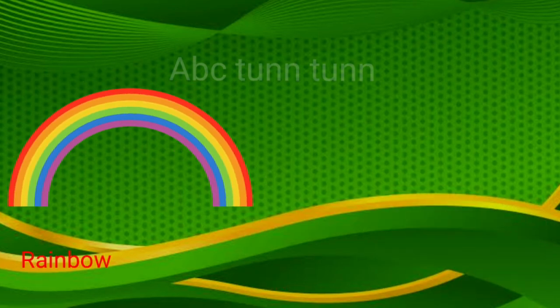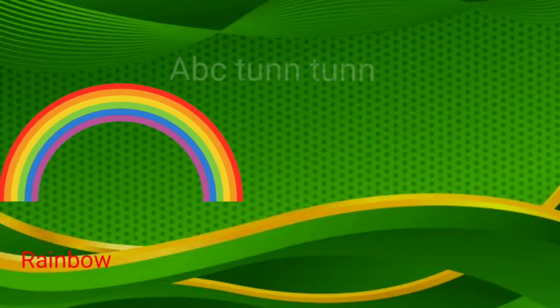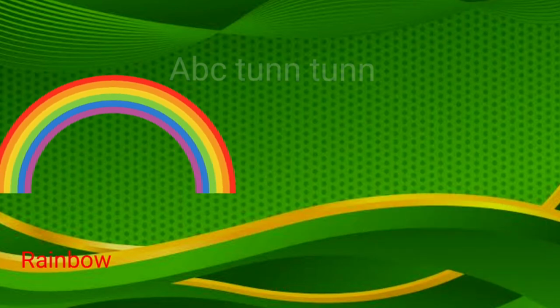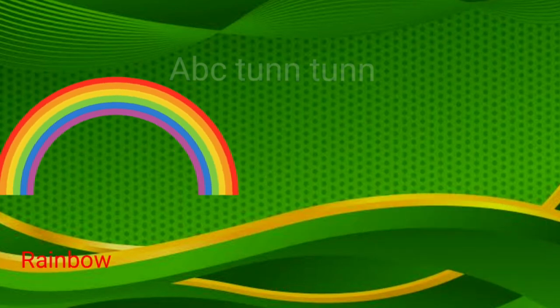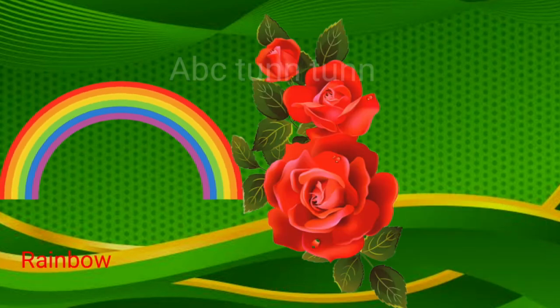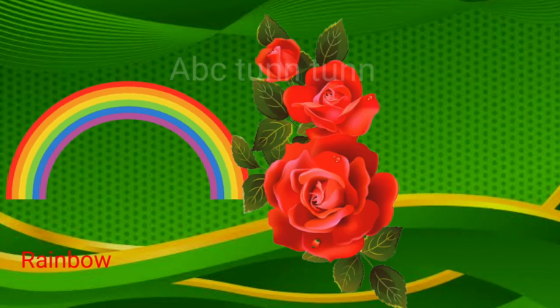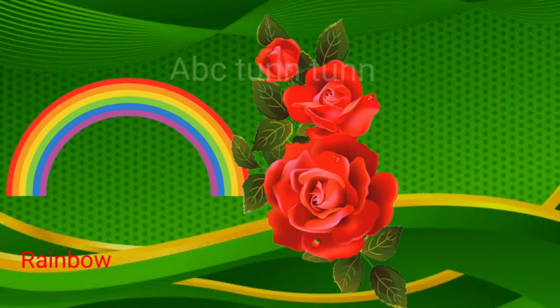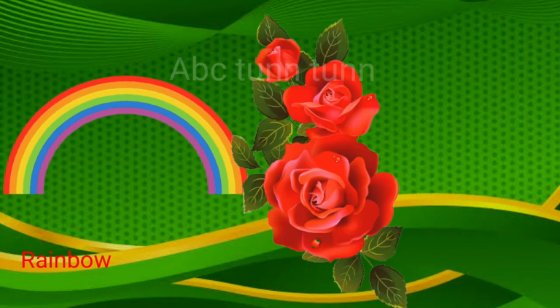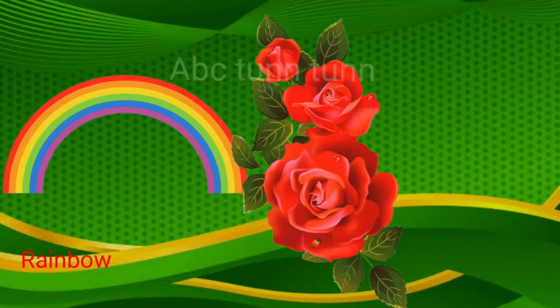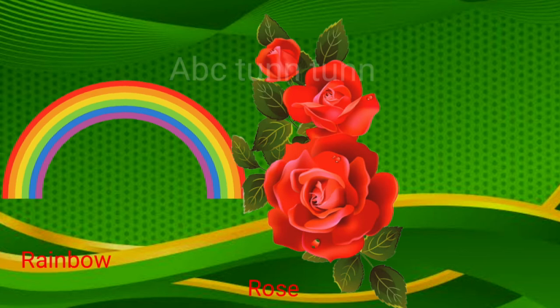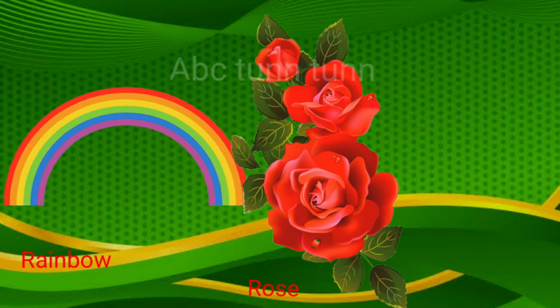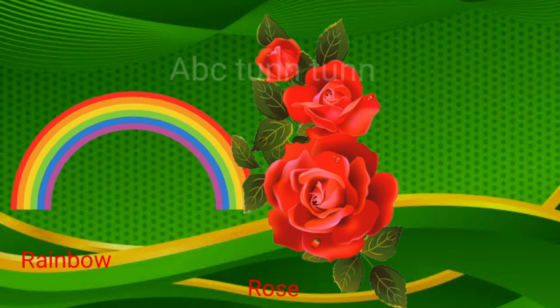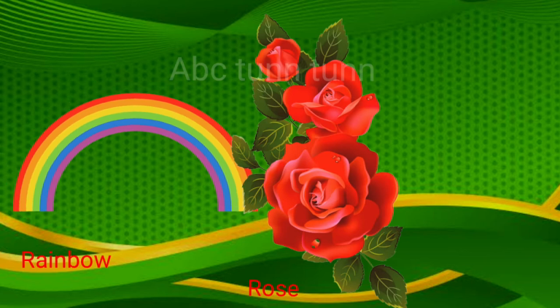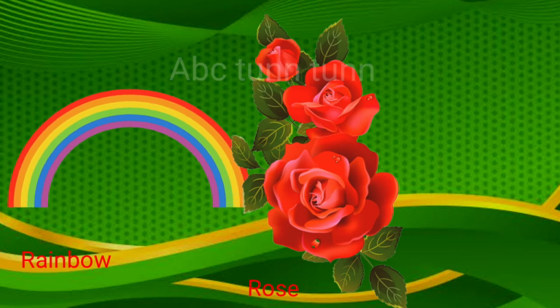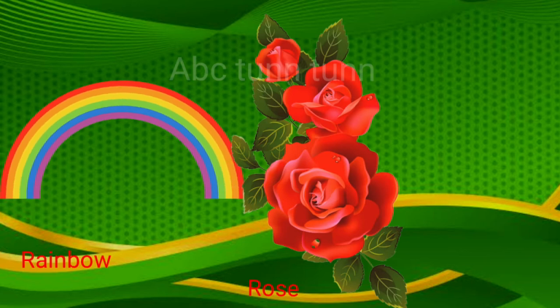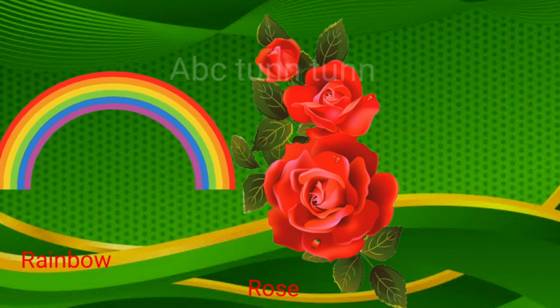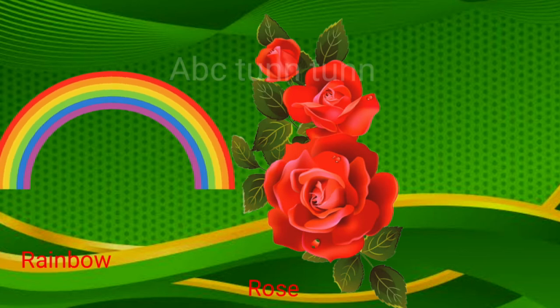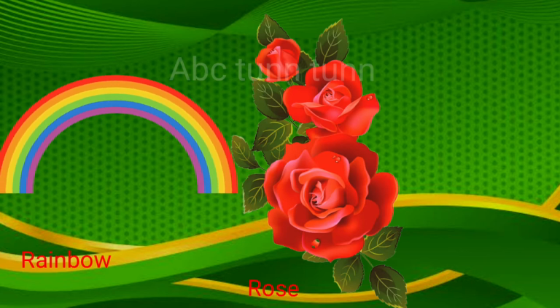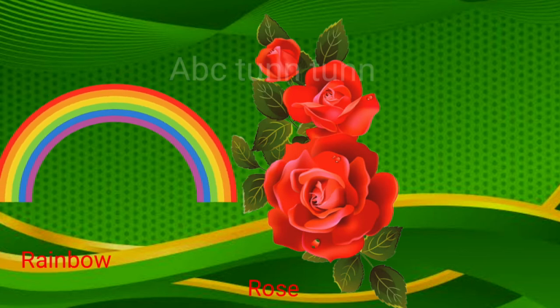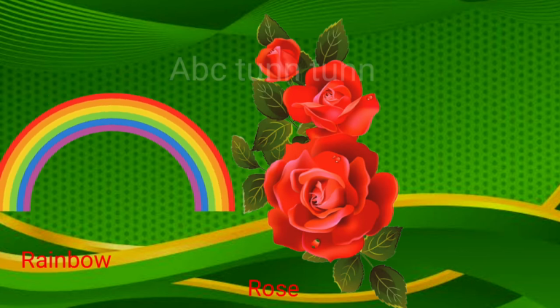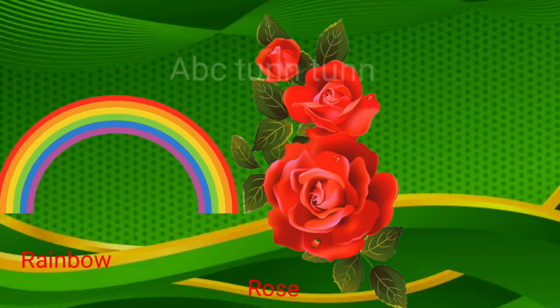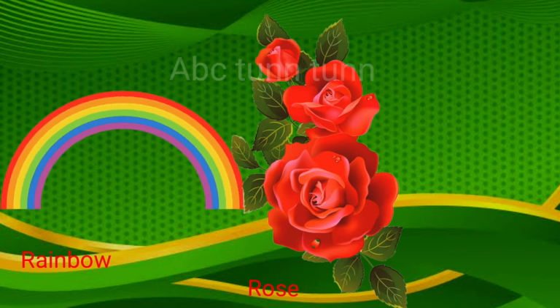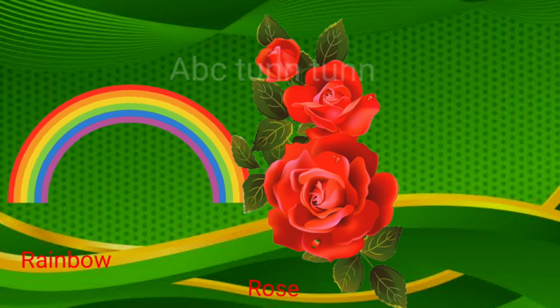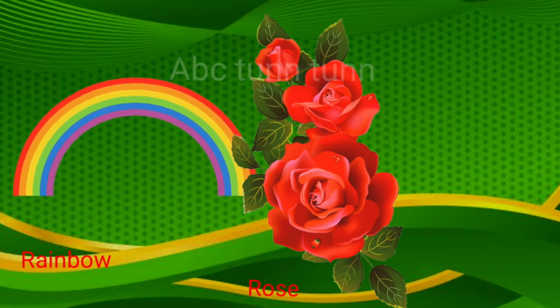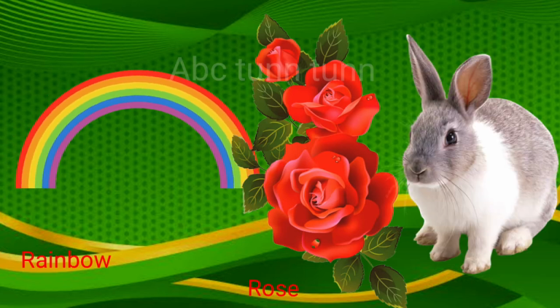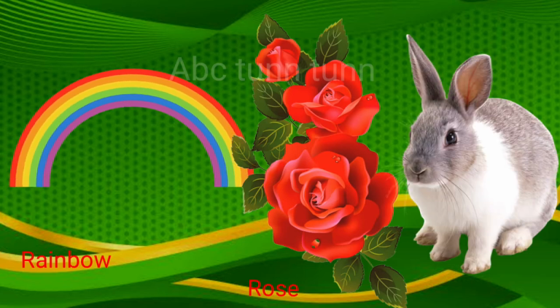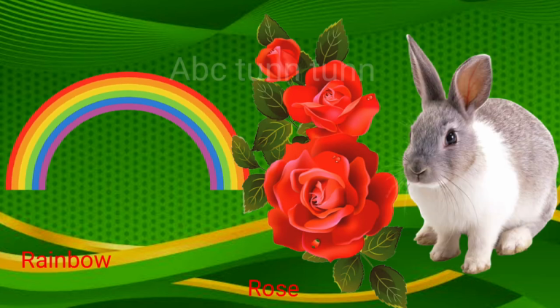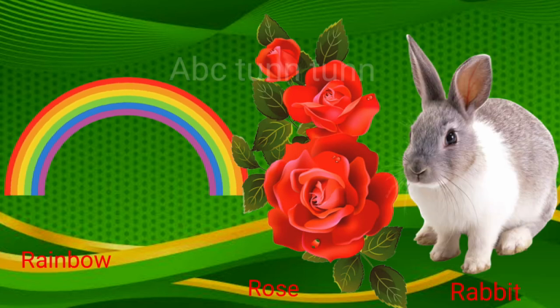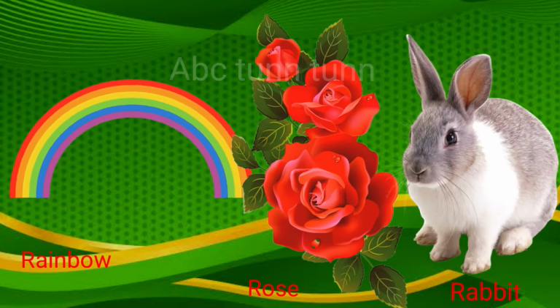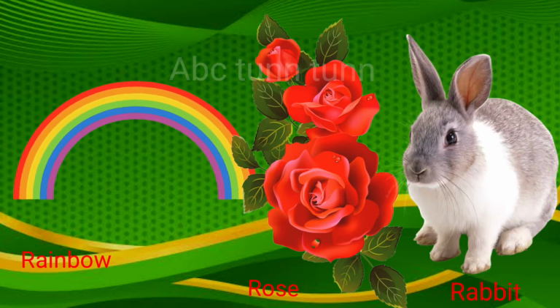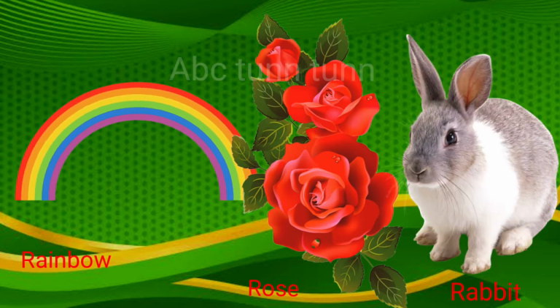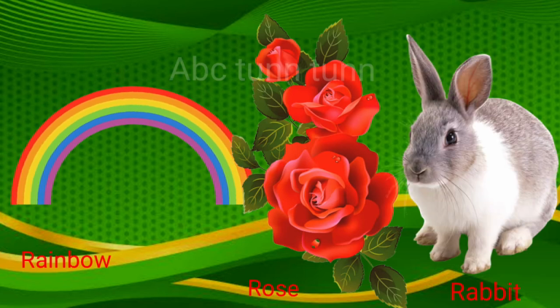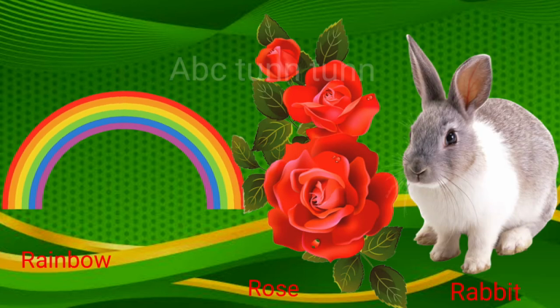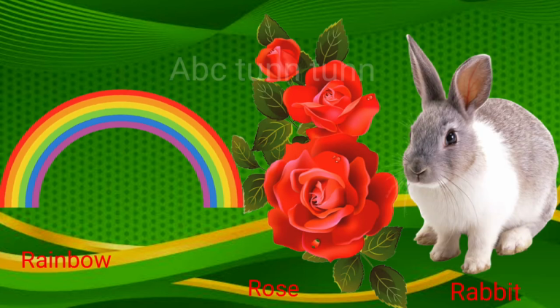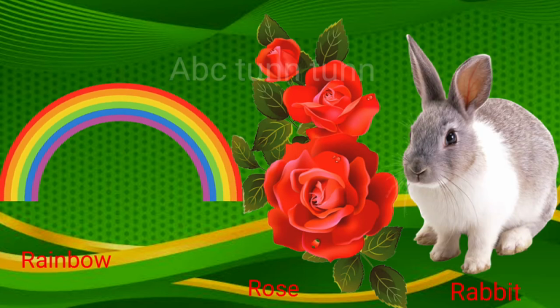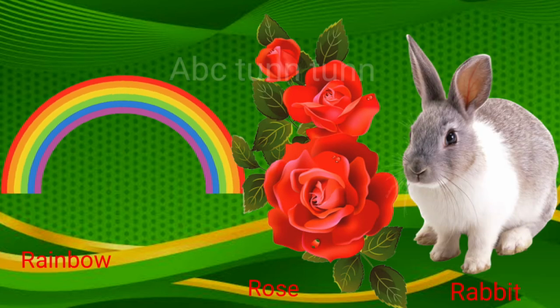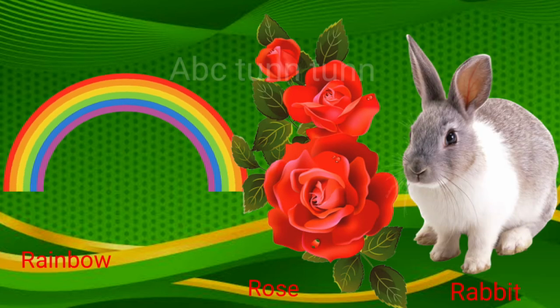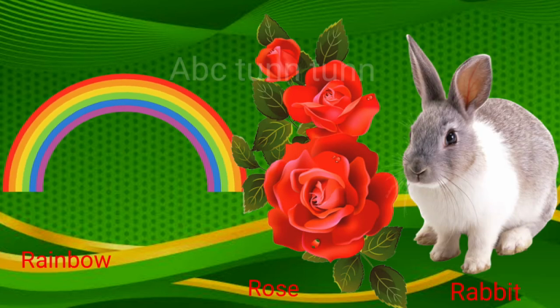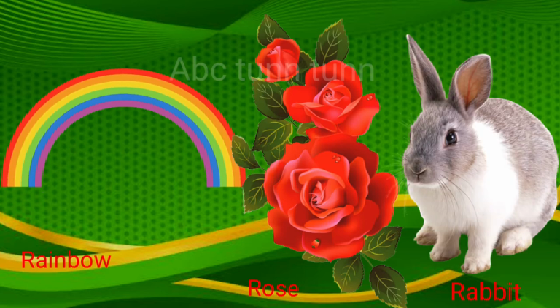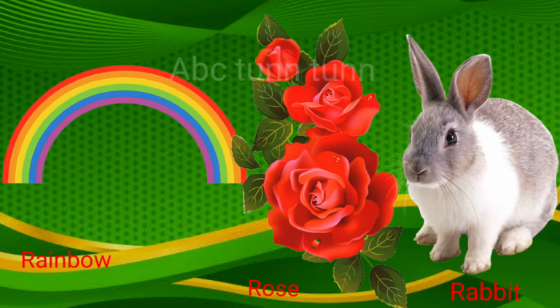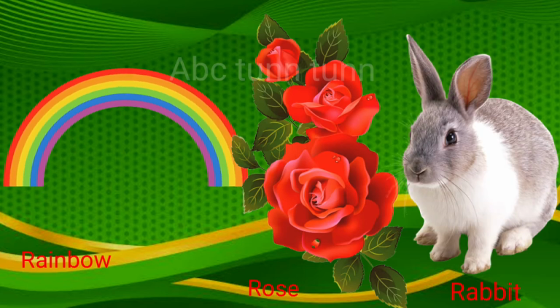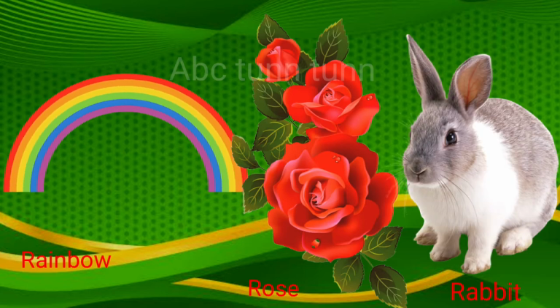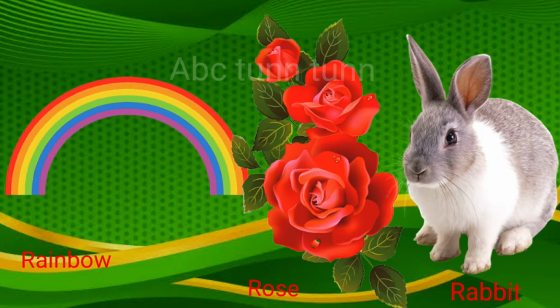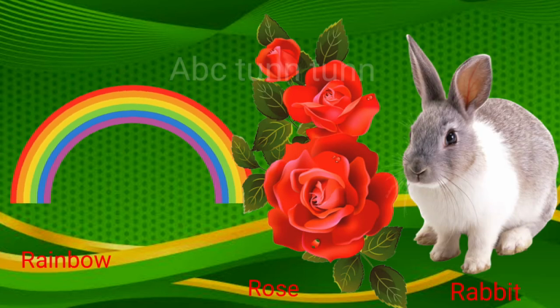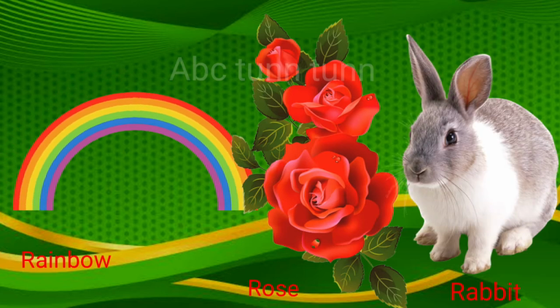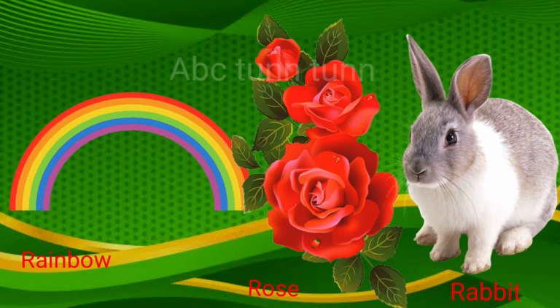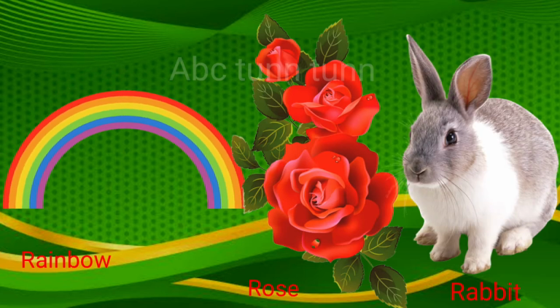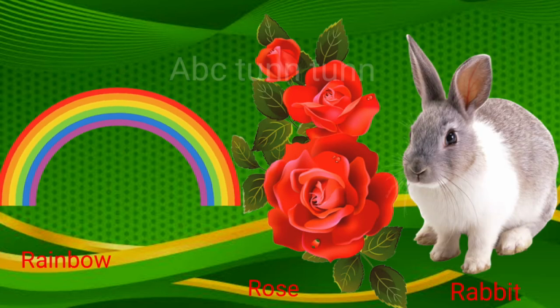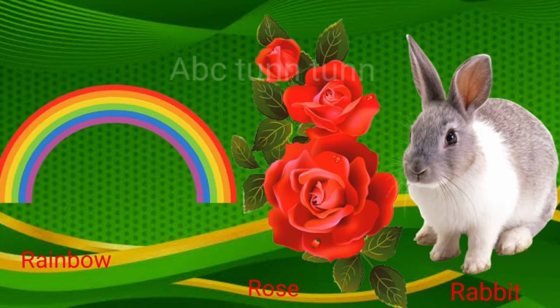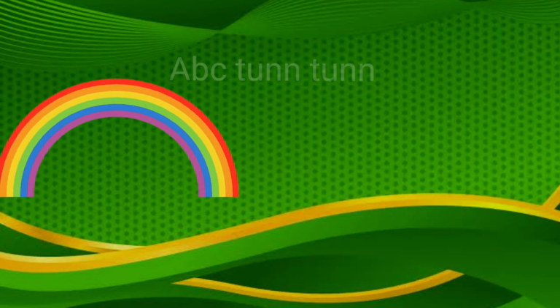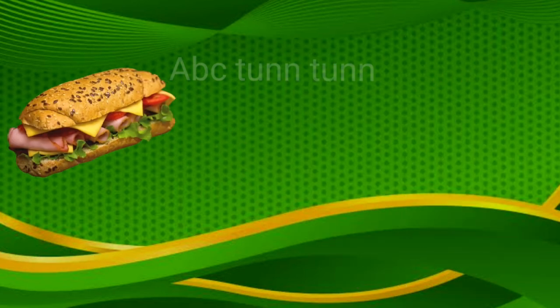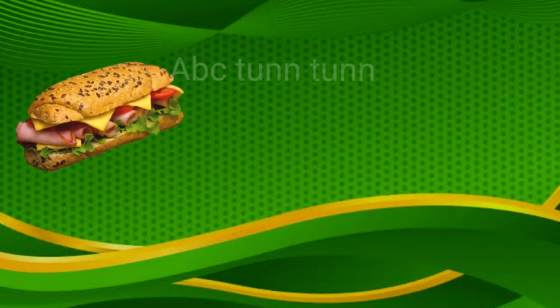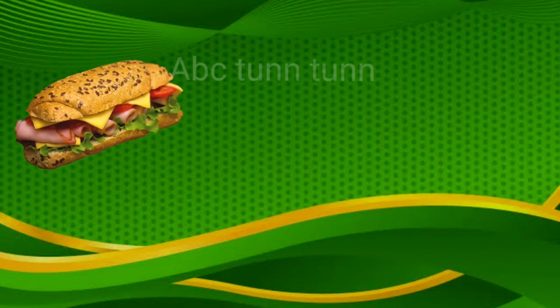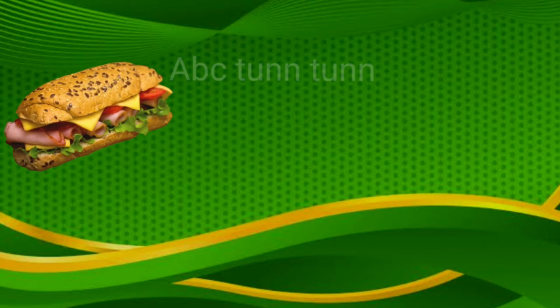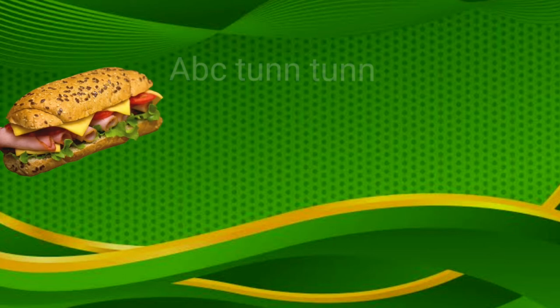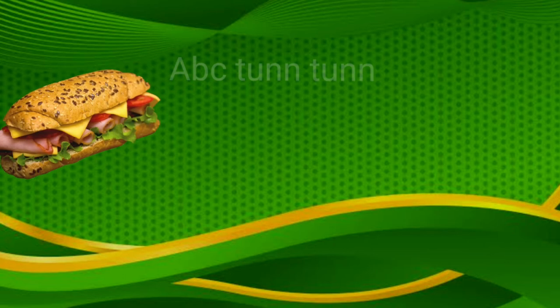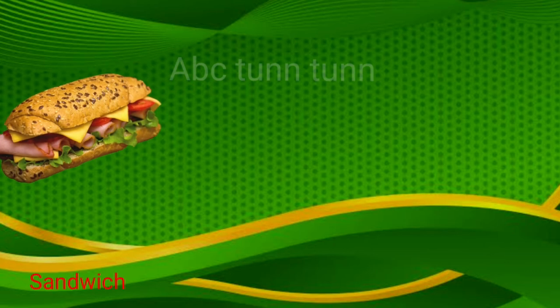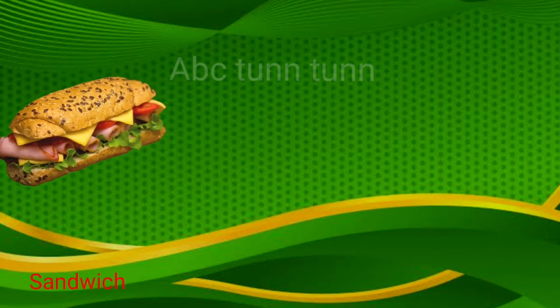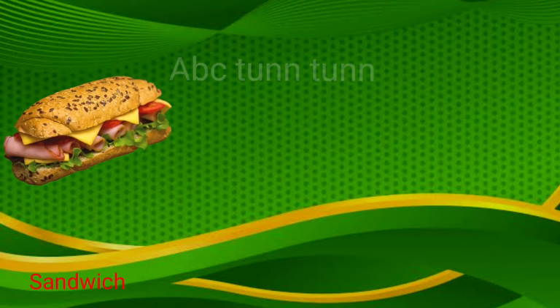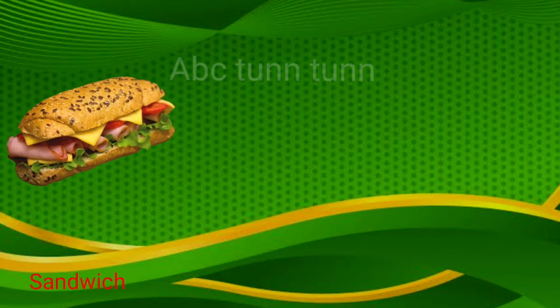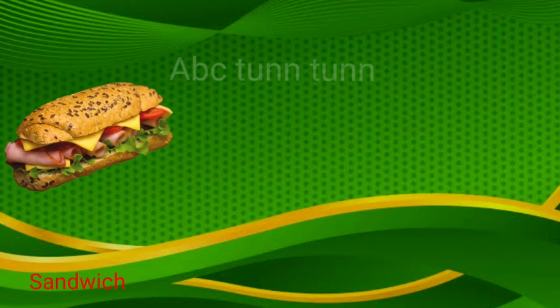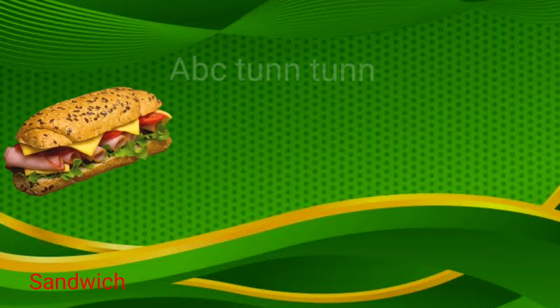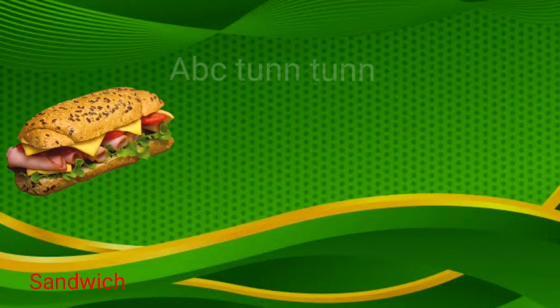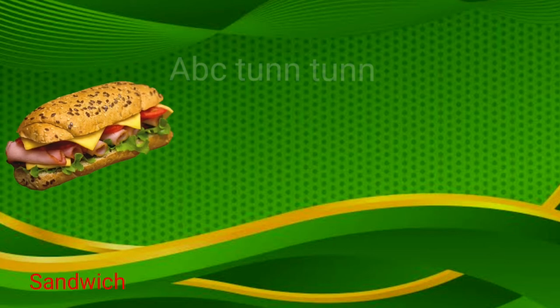R is for rainbow. R is for rose. R is for rabbit. R, r, r.